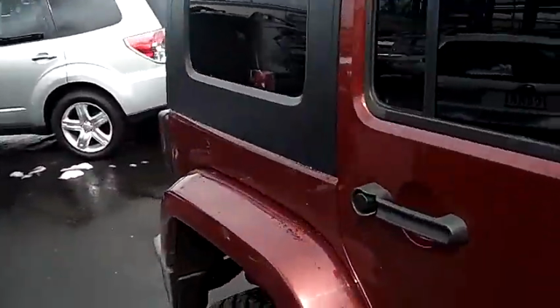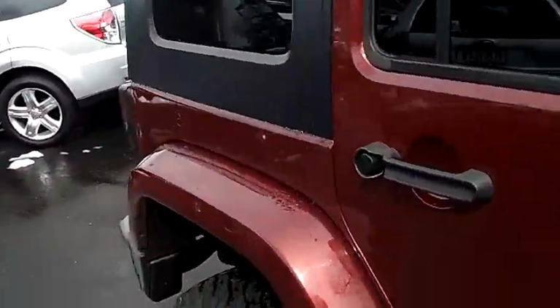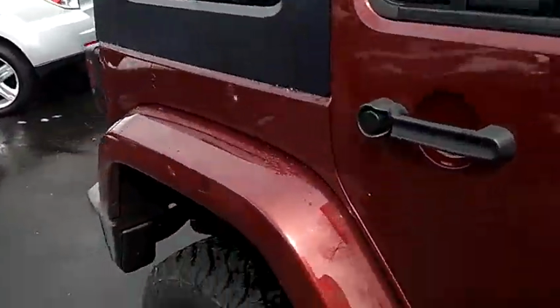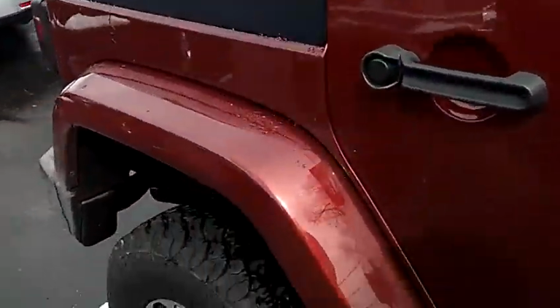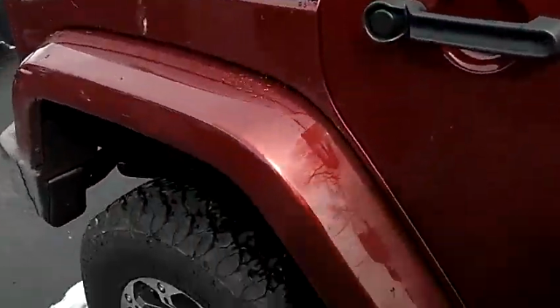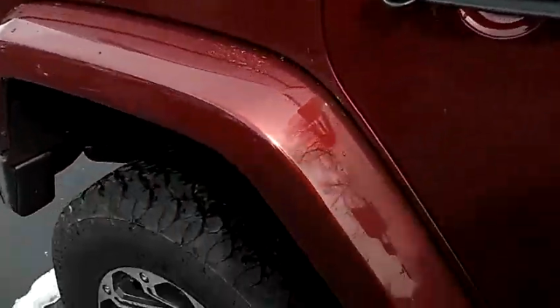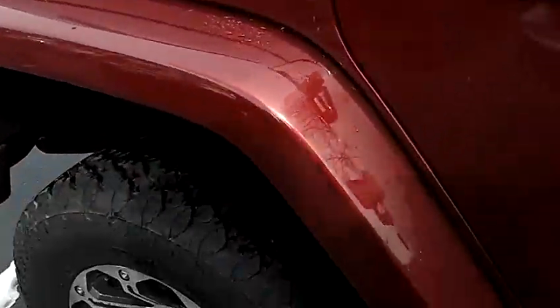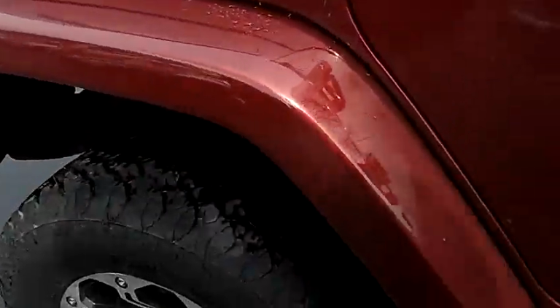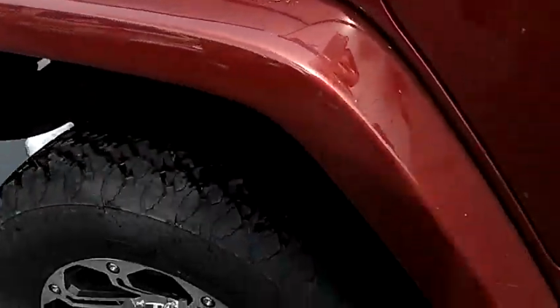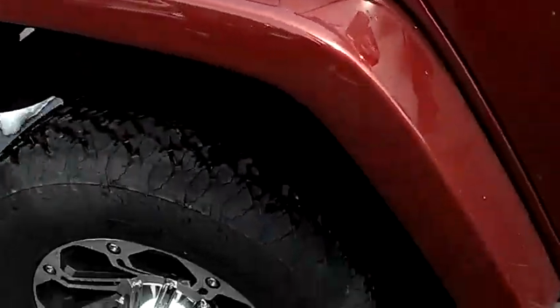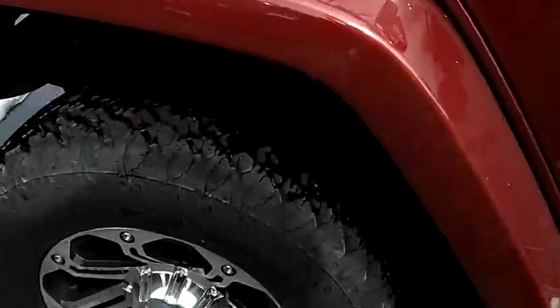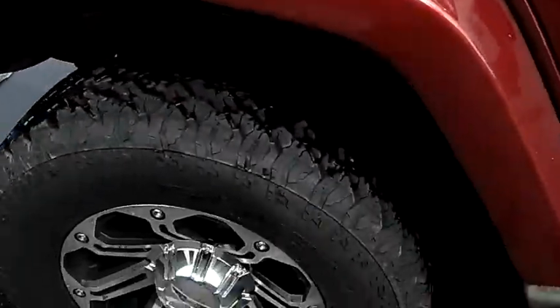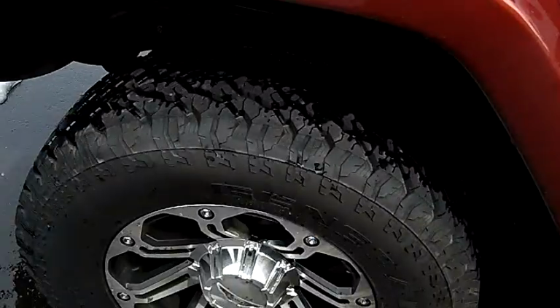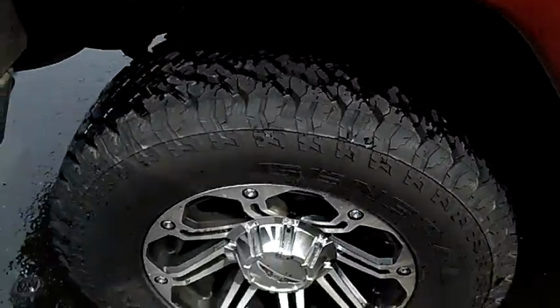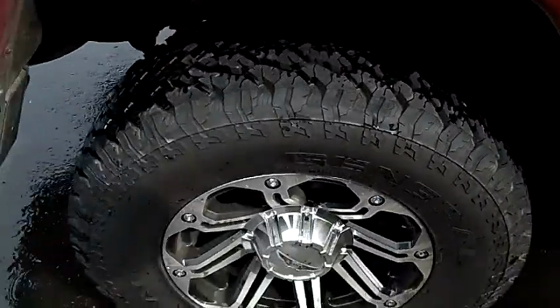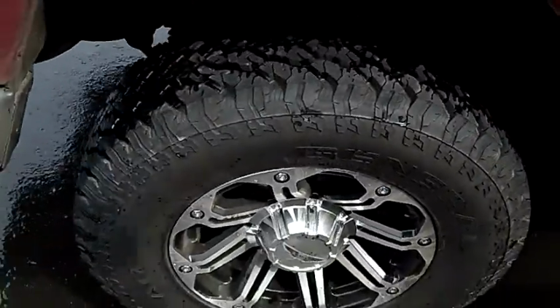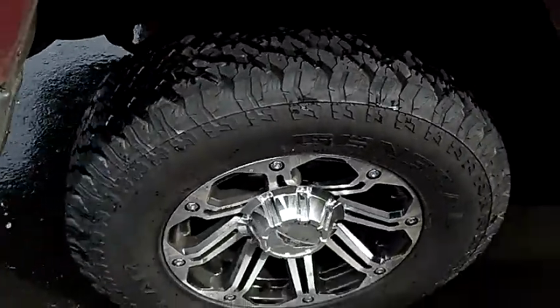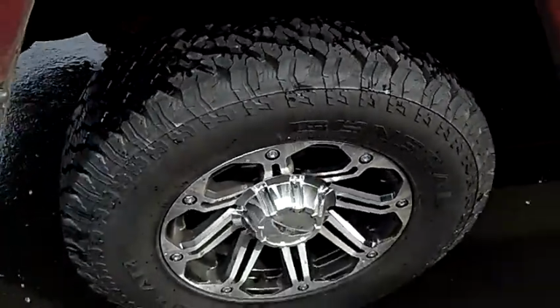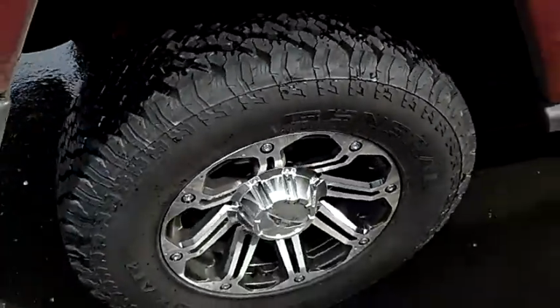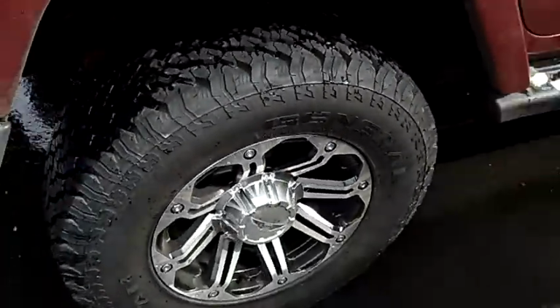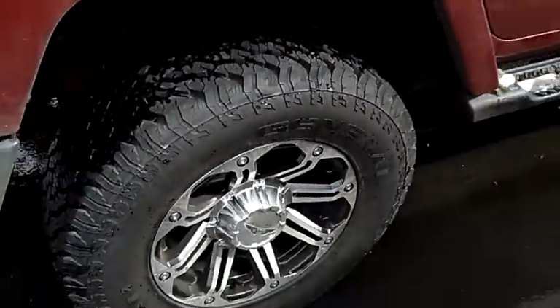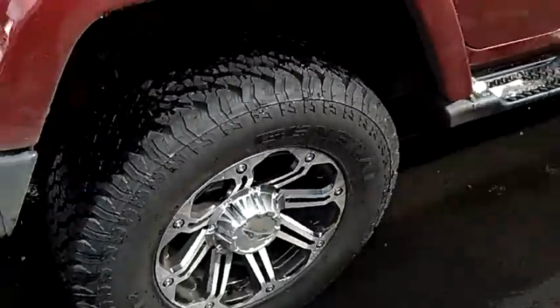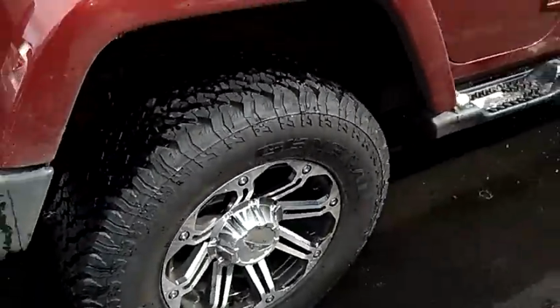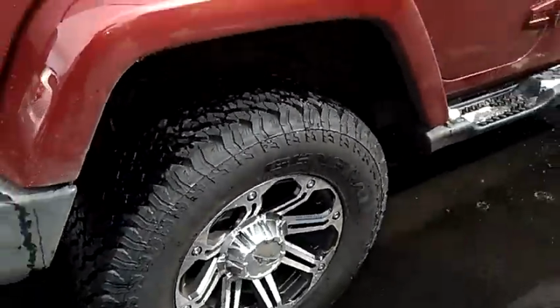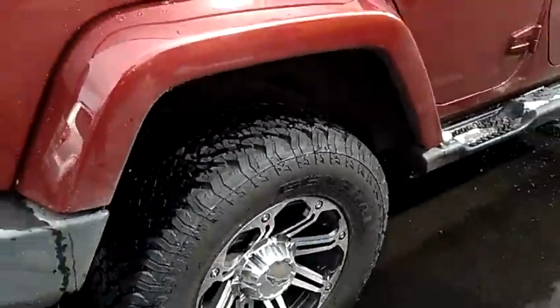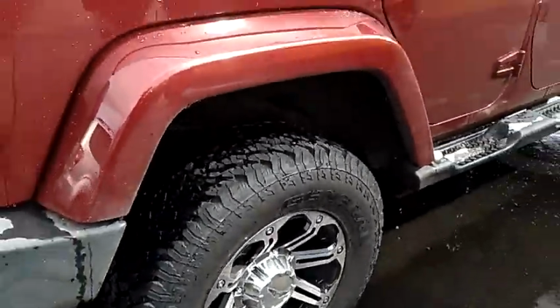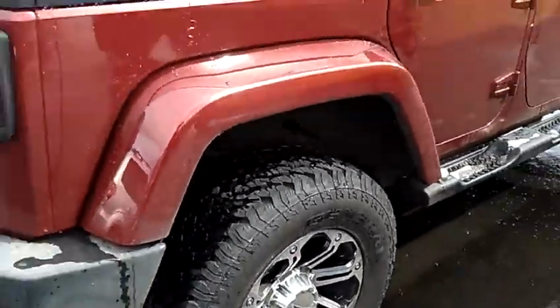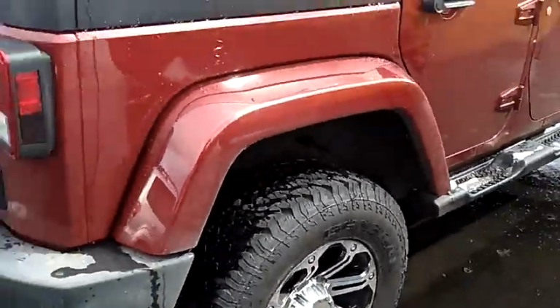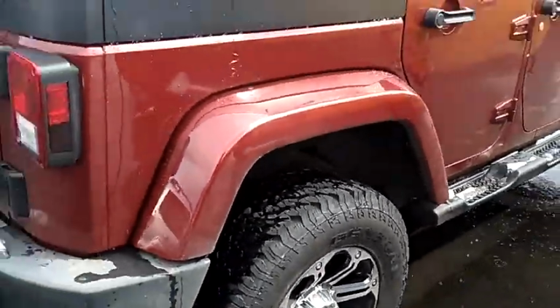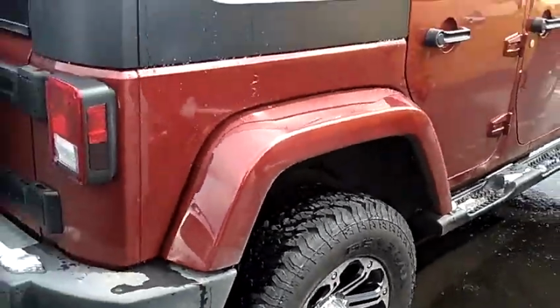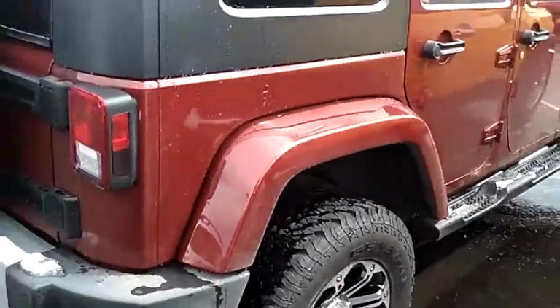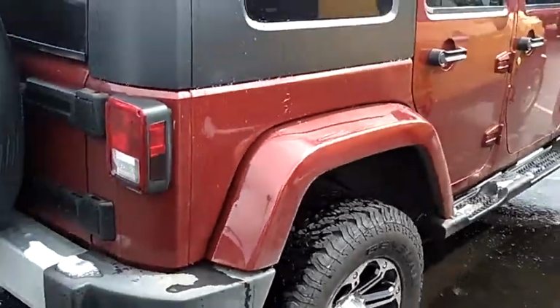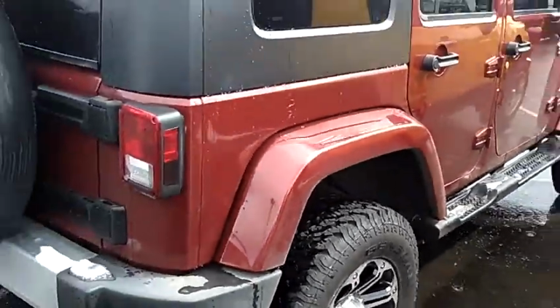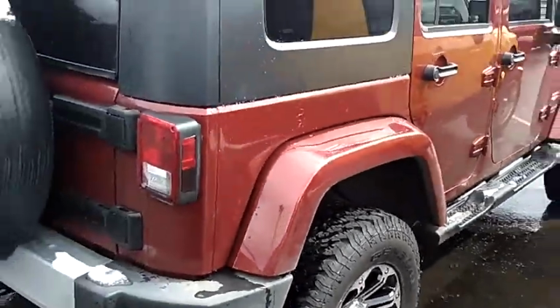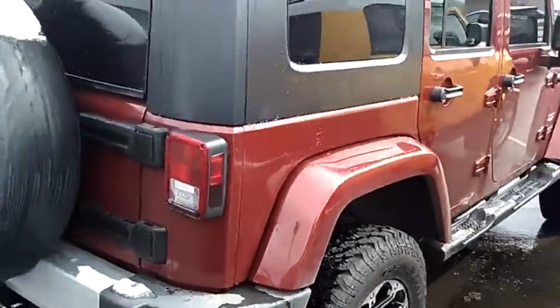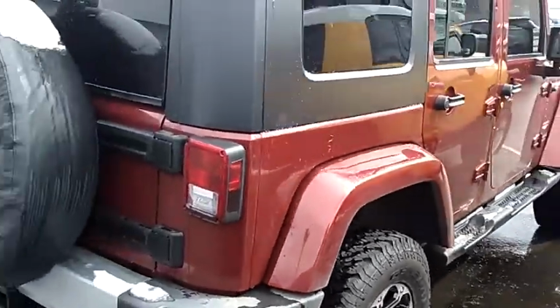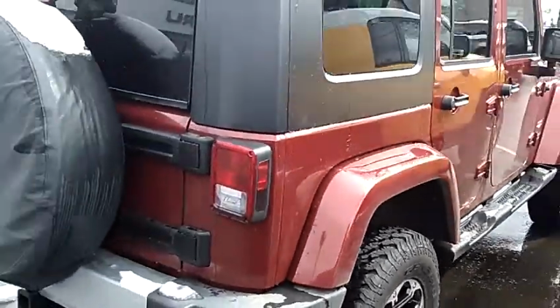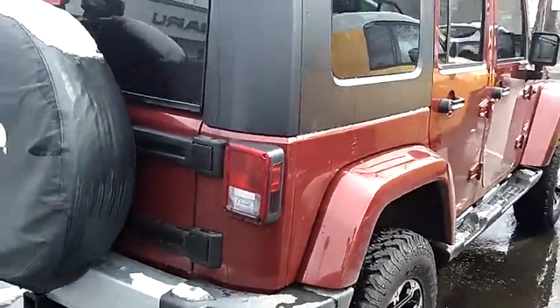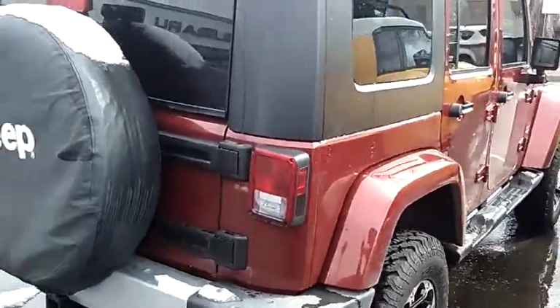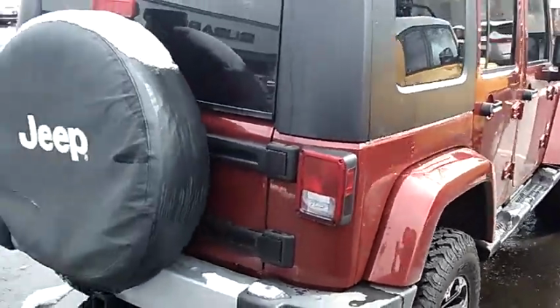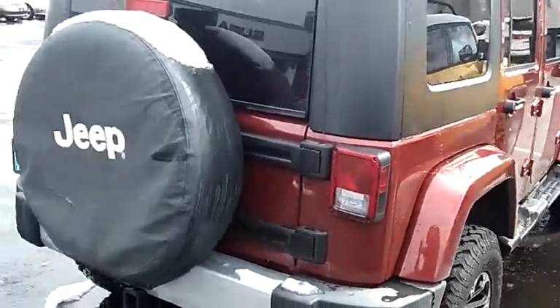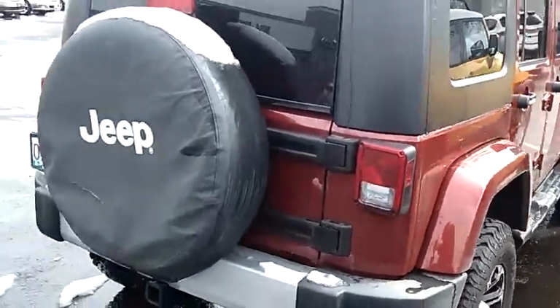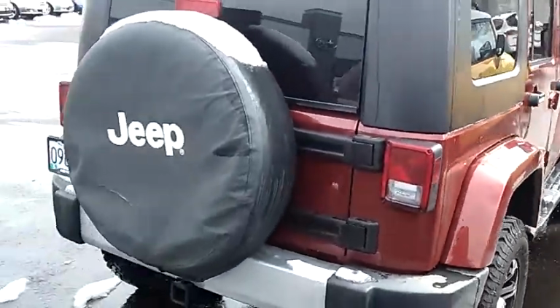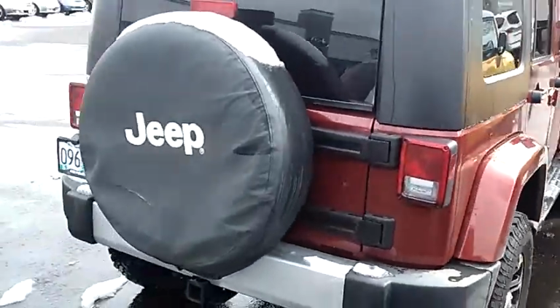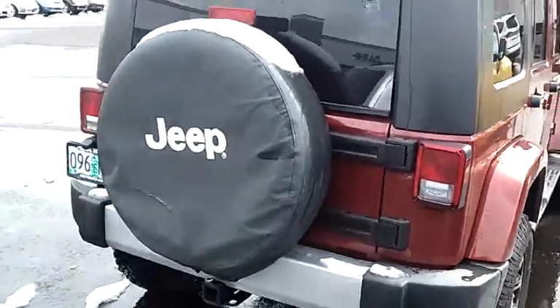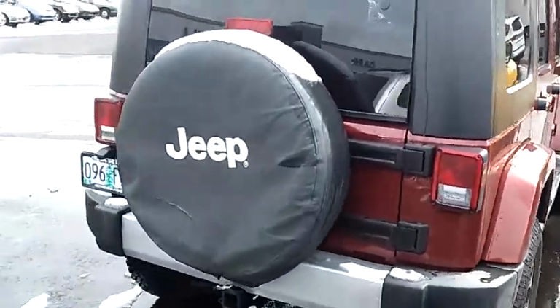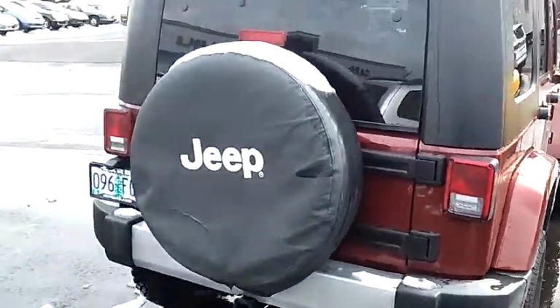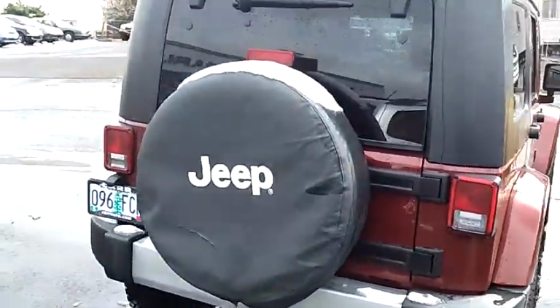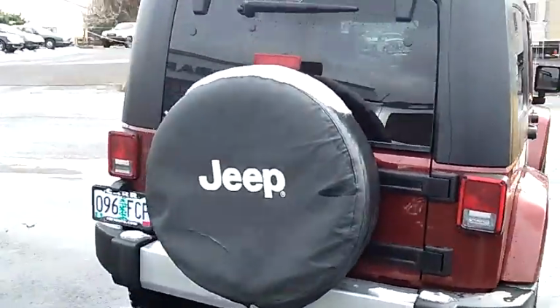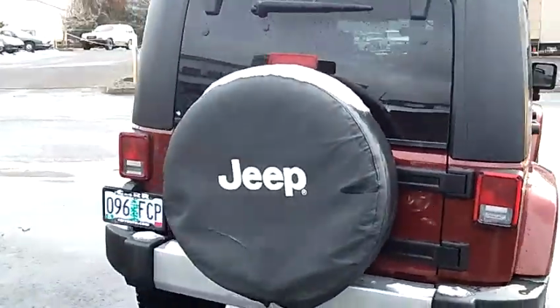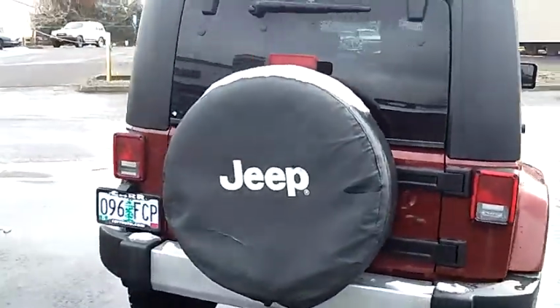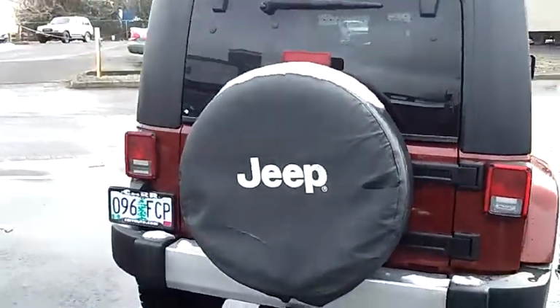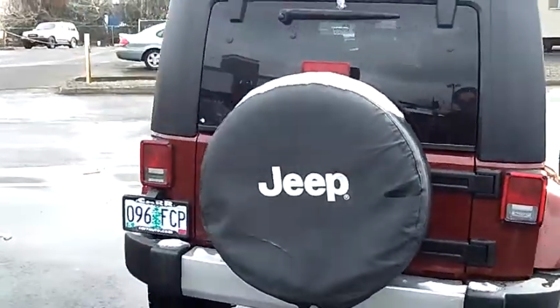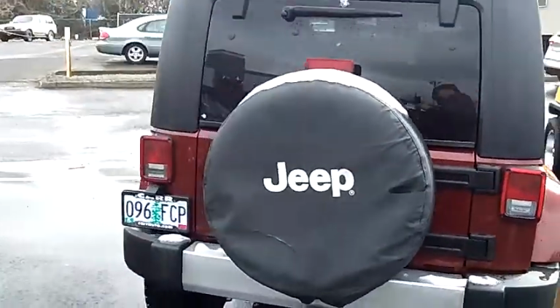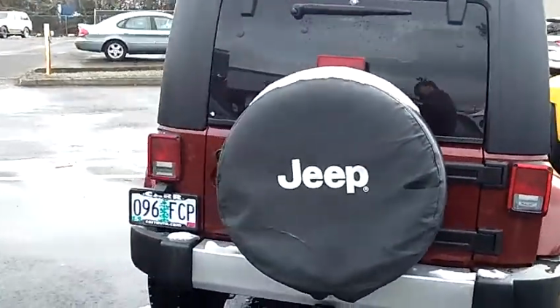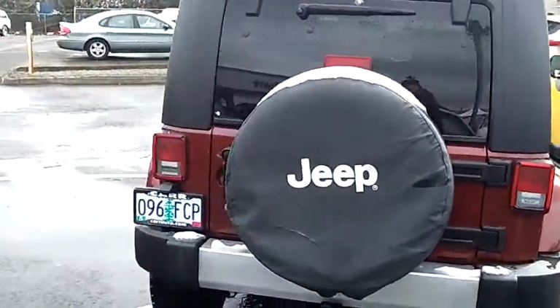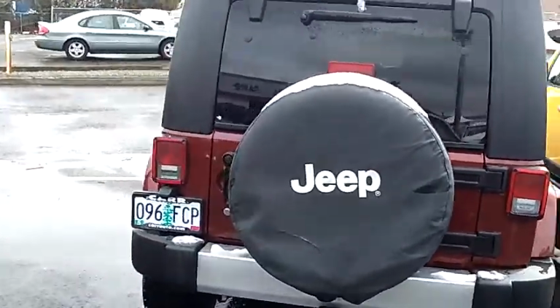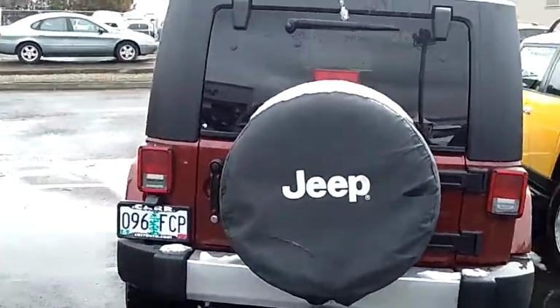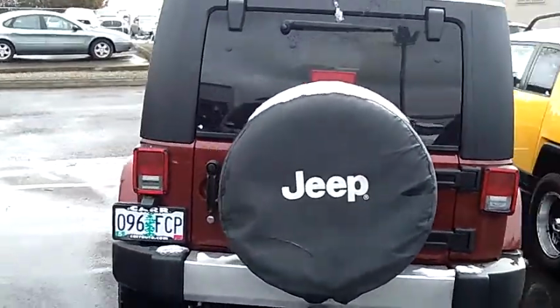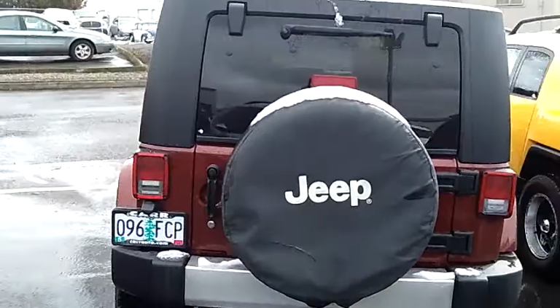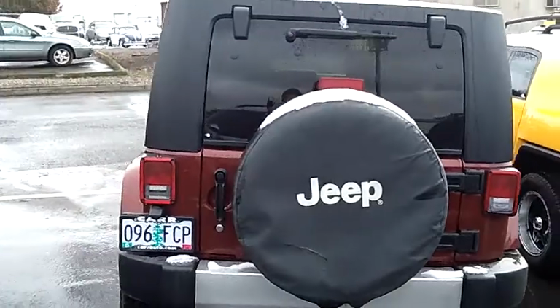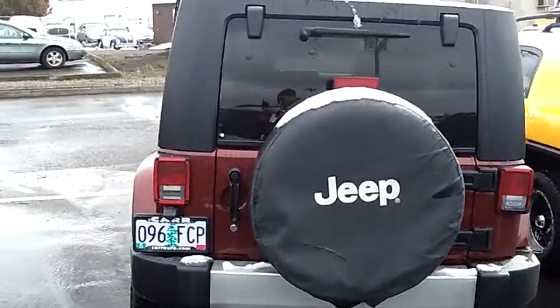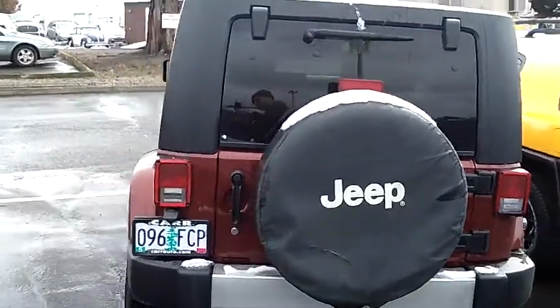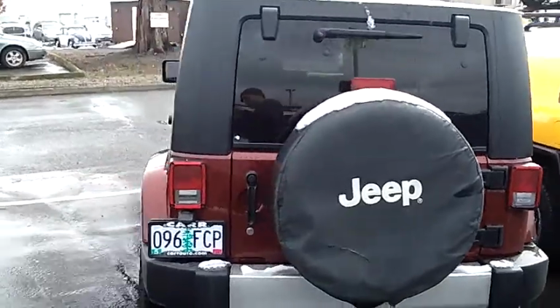This vehicle has privacy glass, running boards, and premium wheels. It also comes with a towing package.